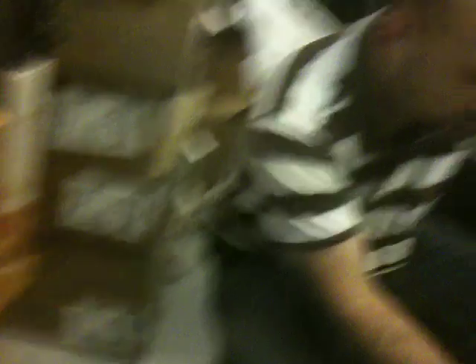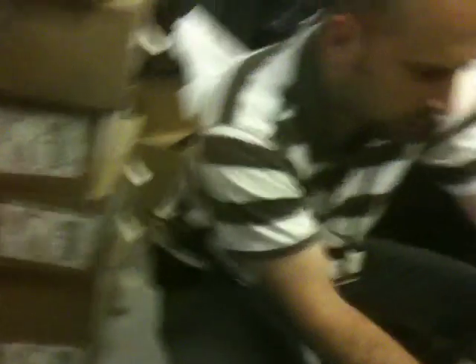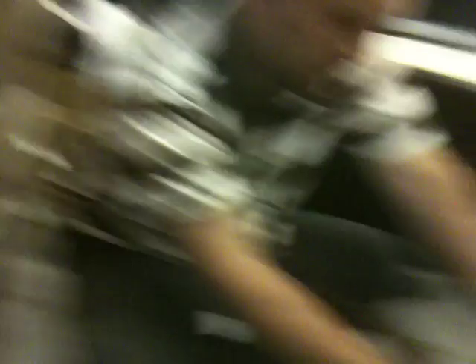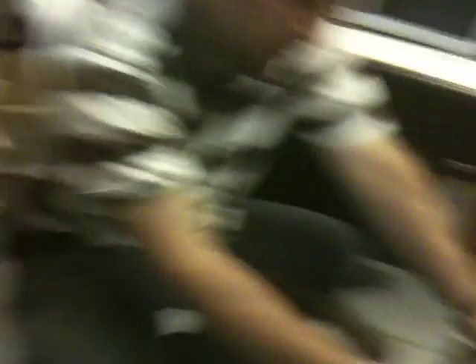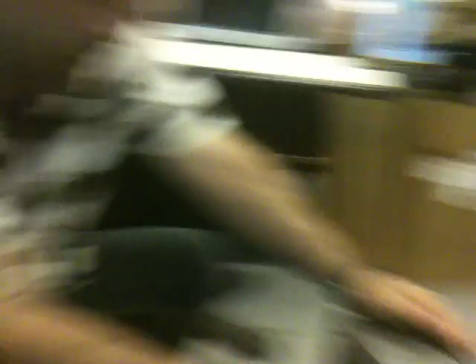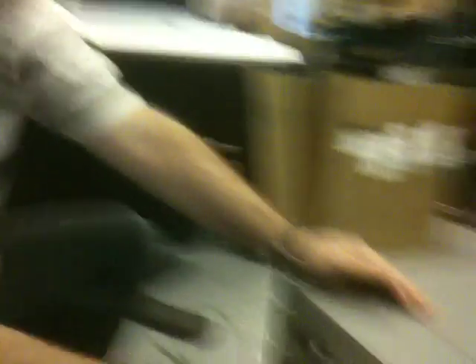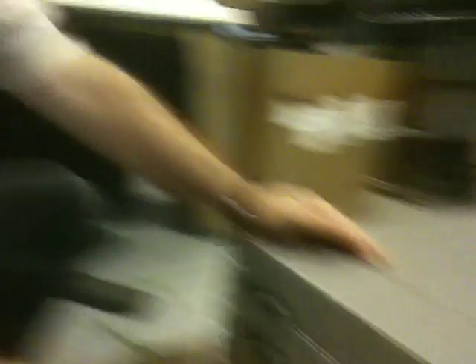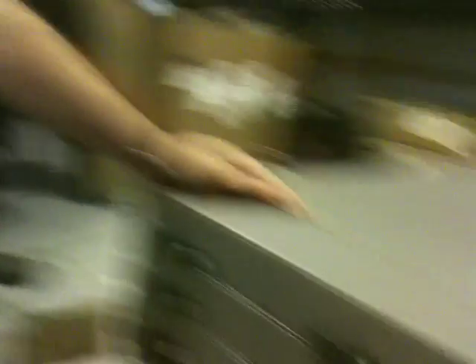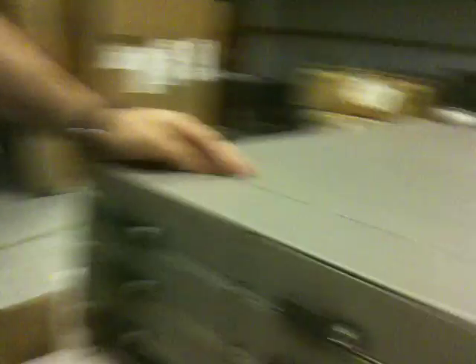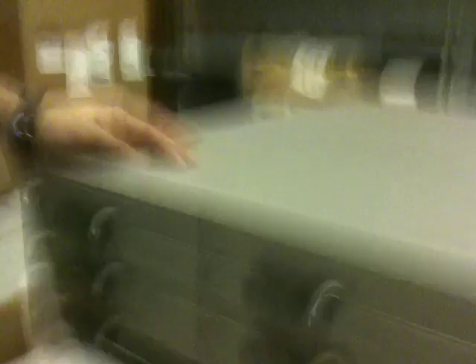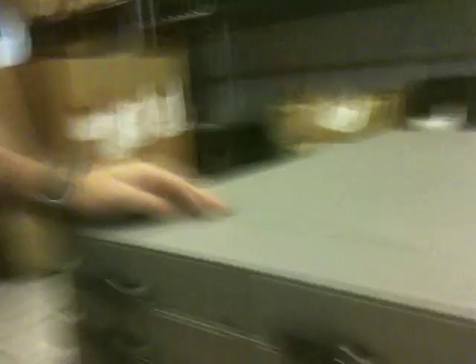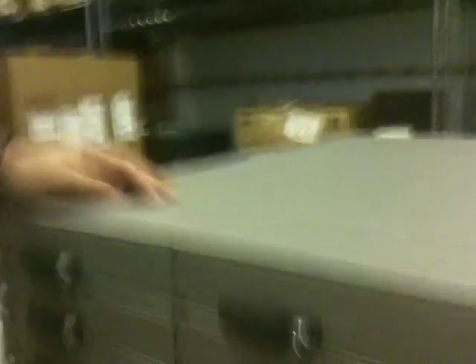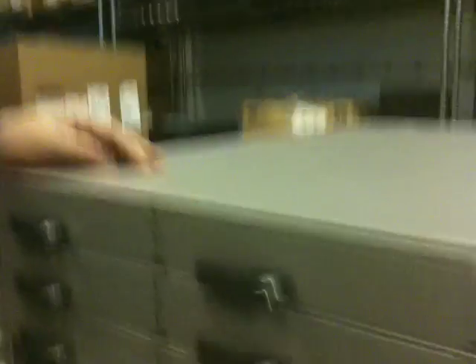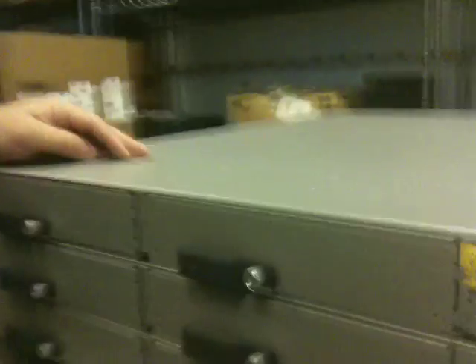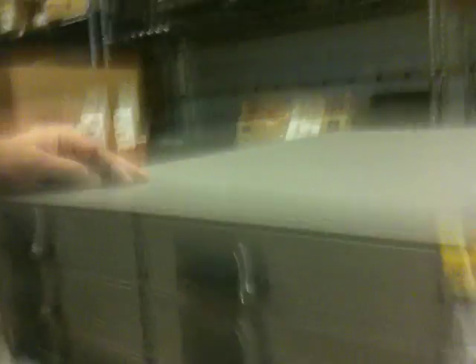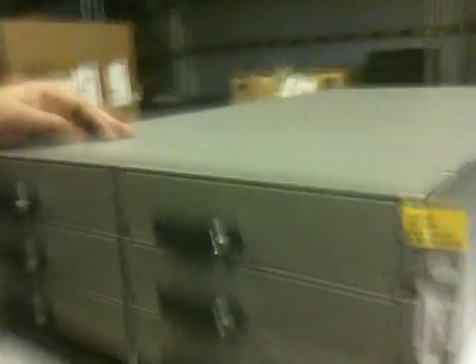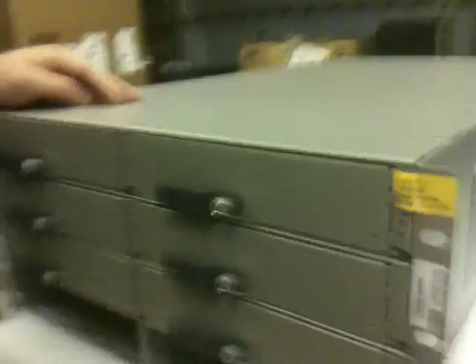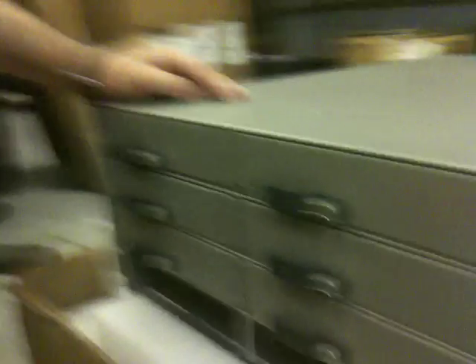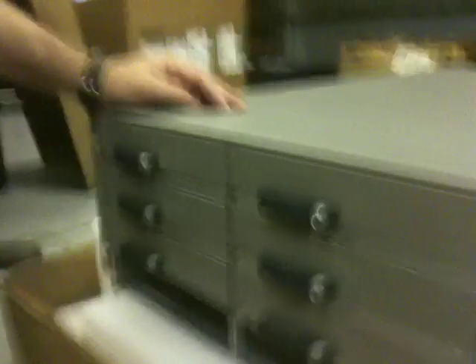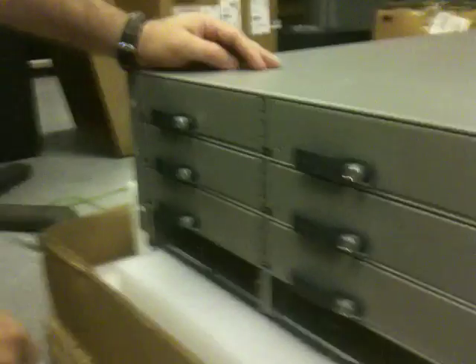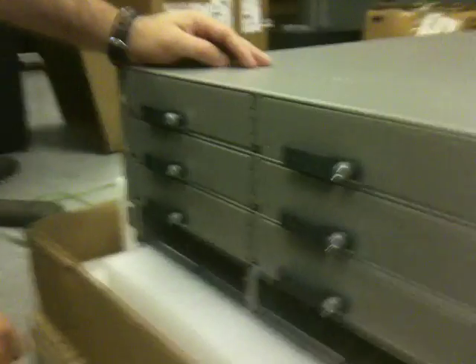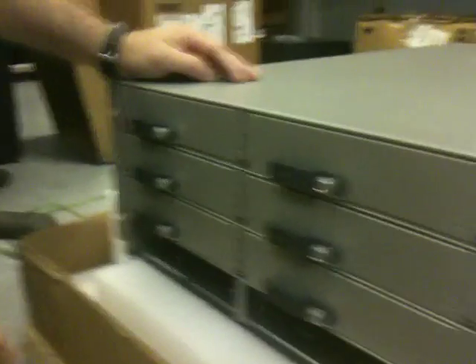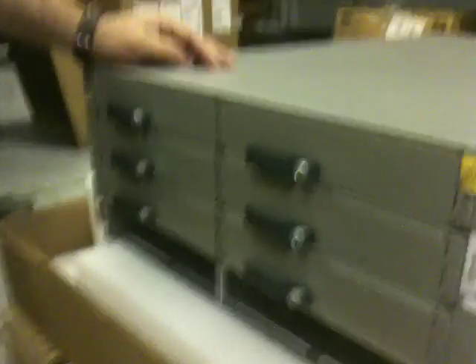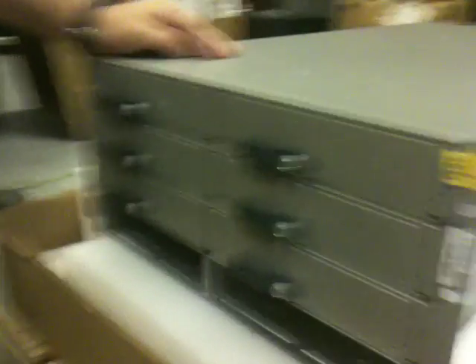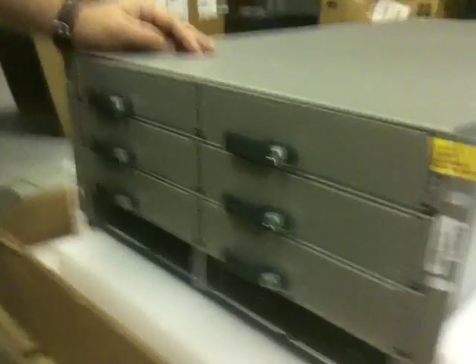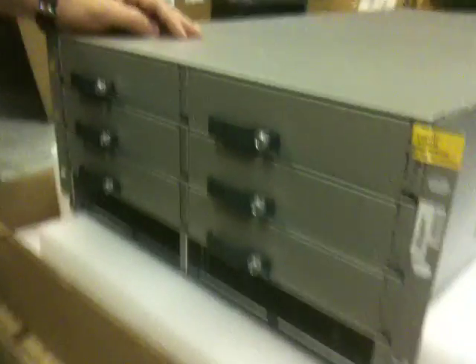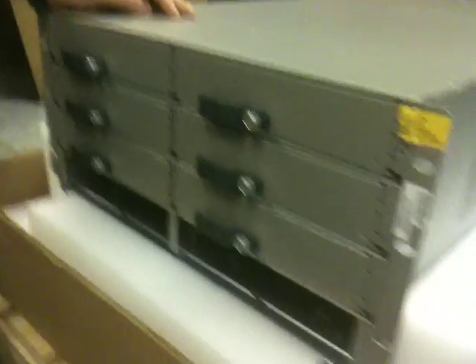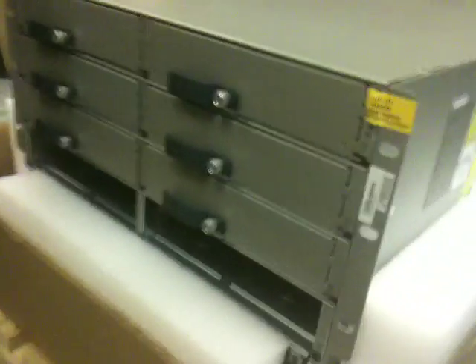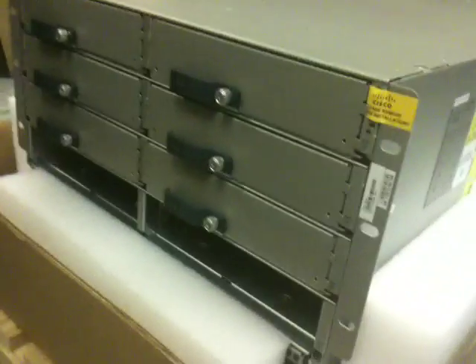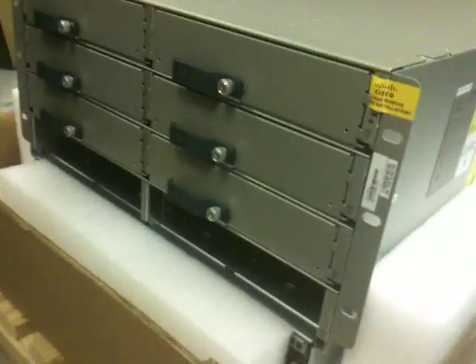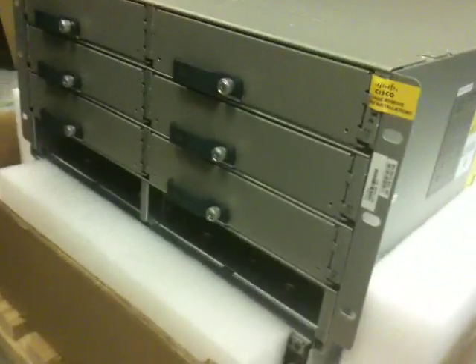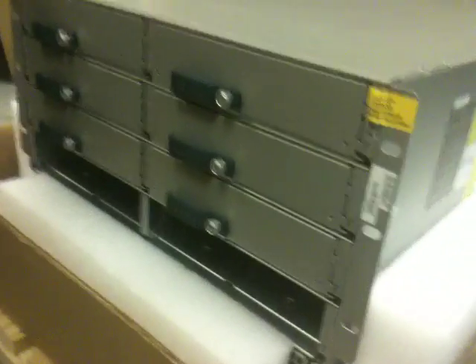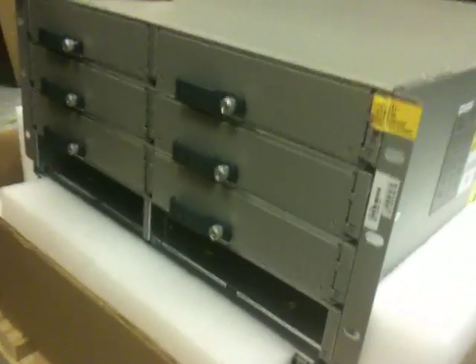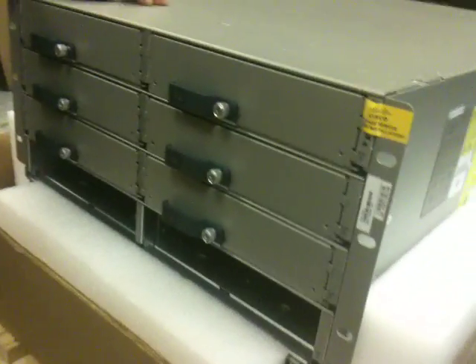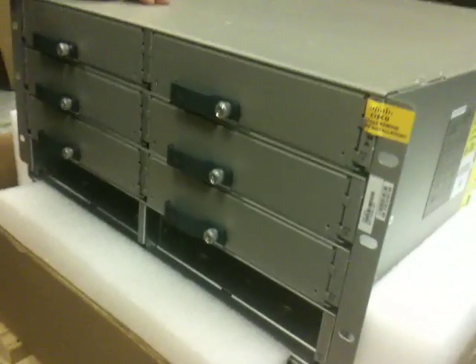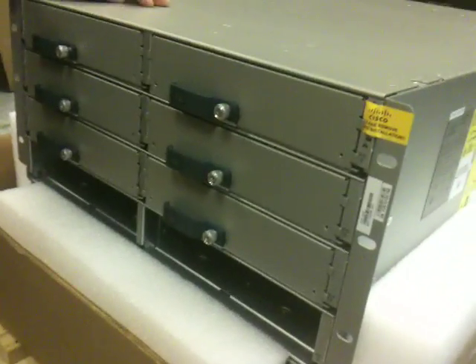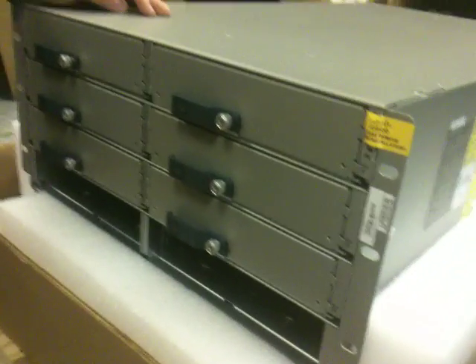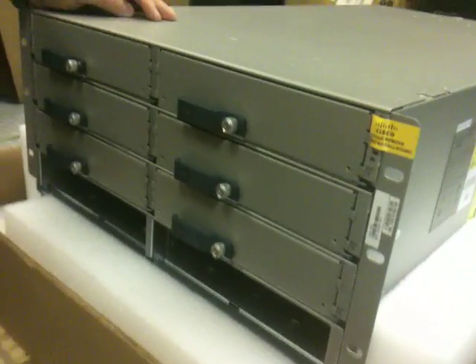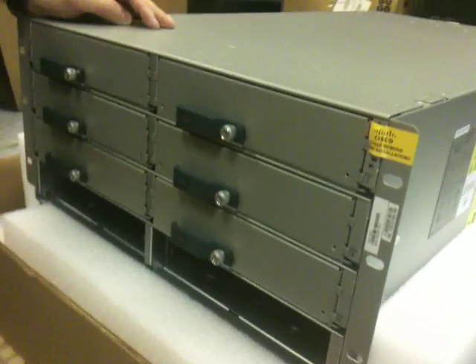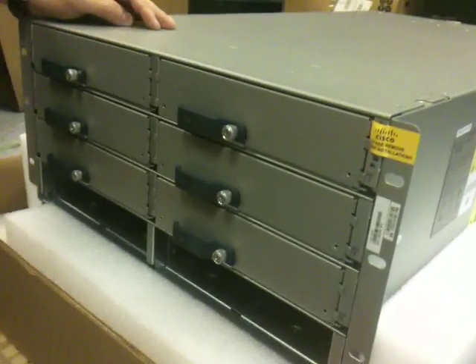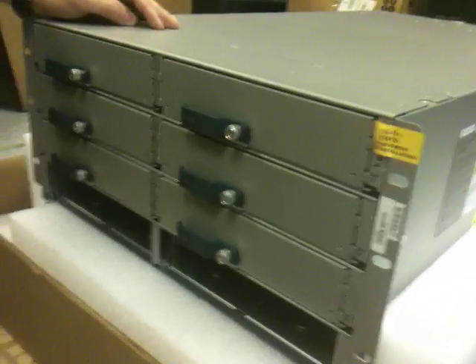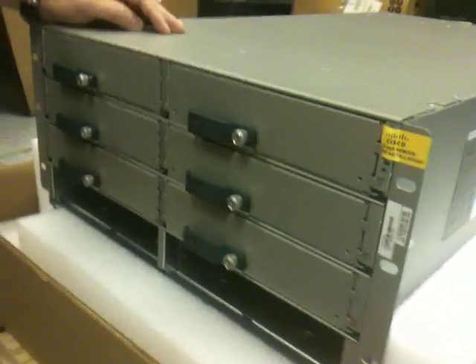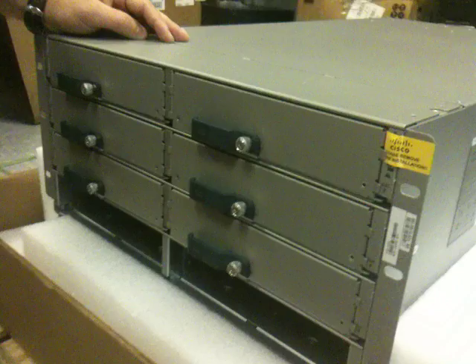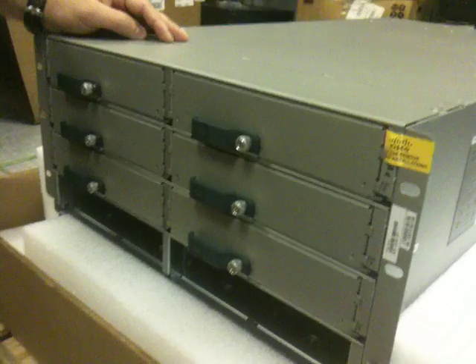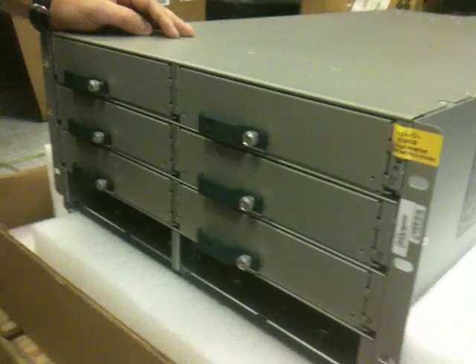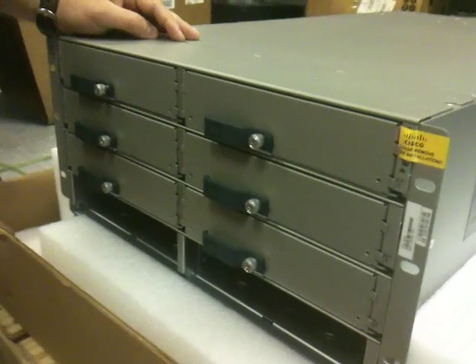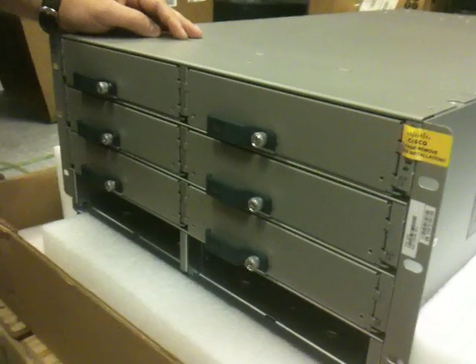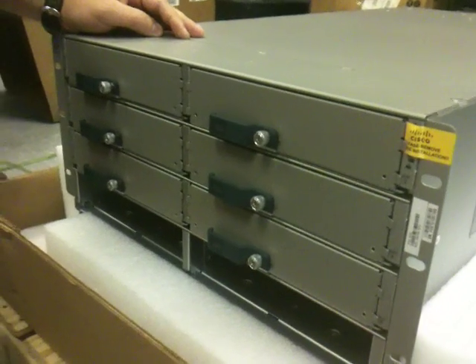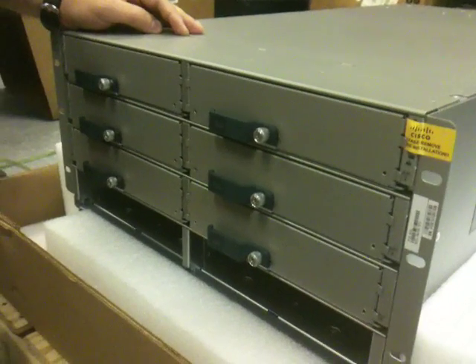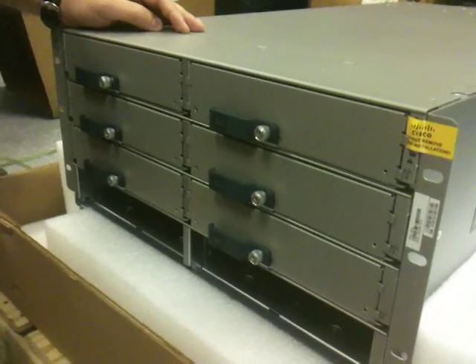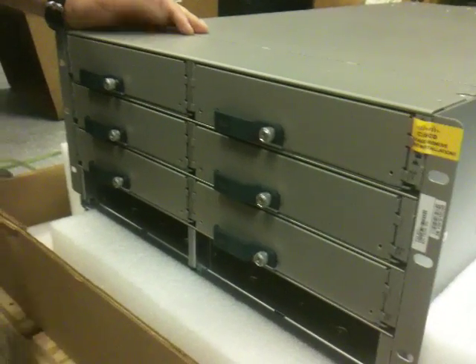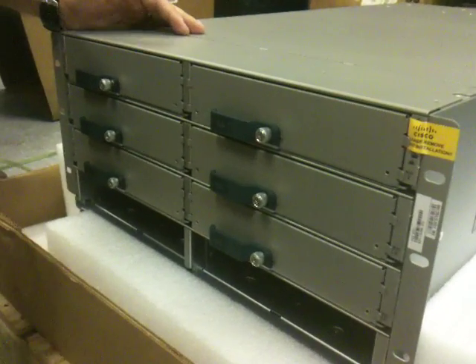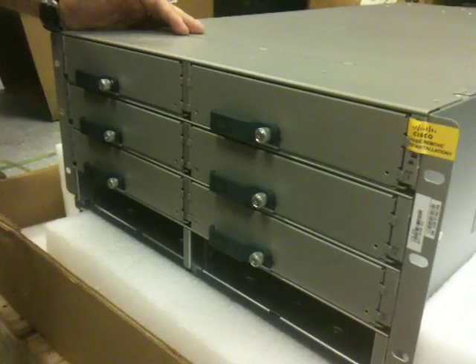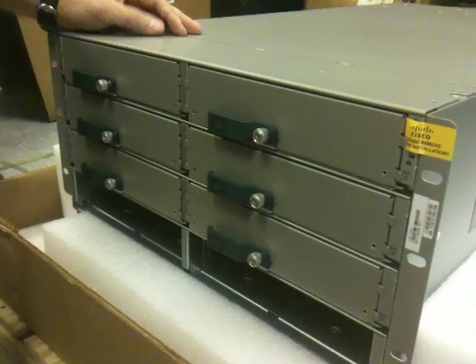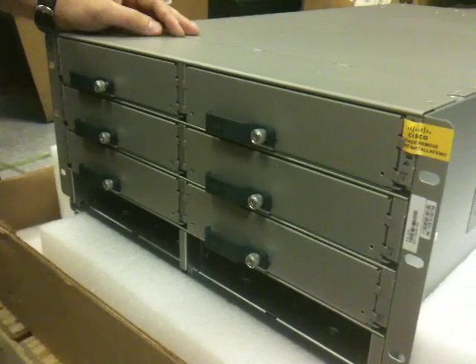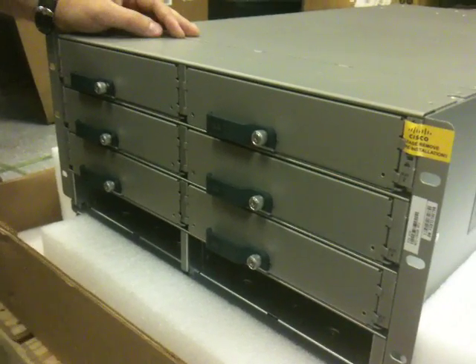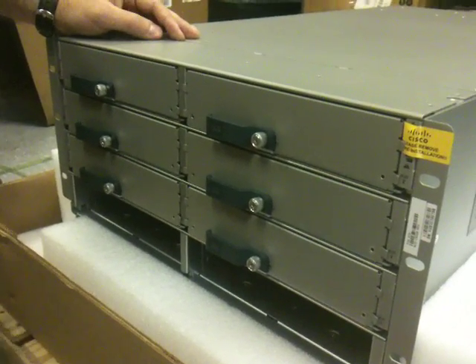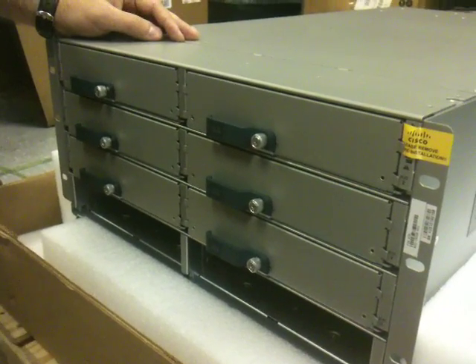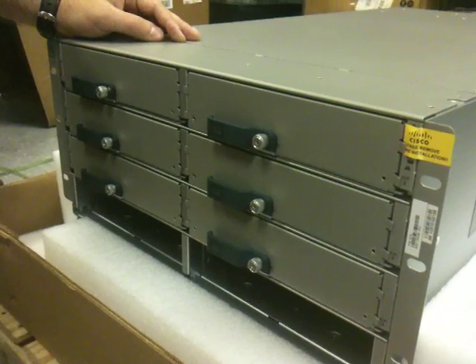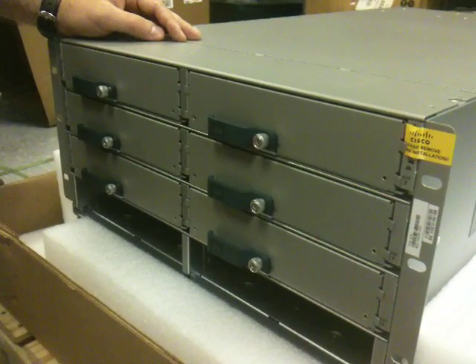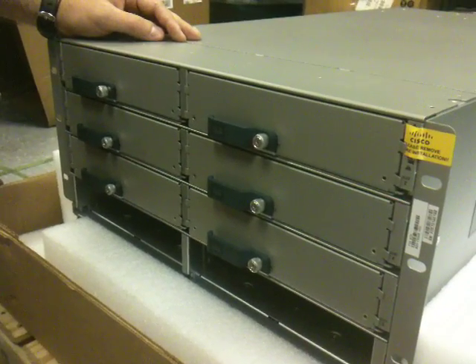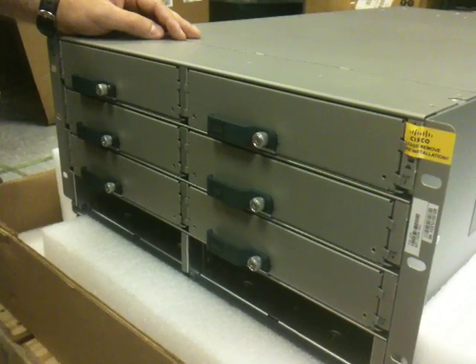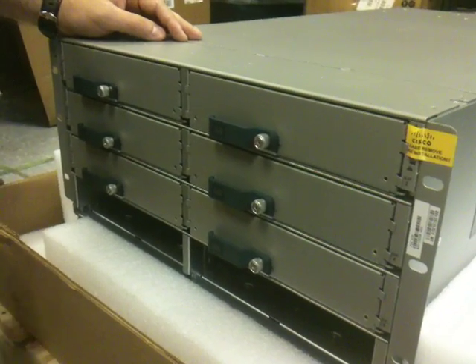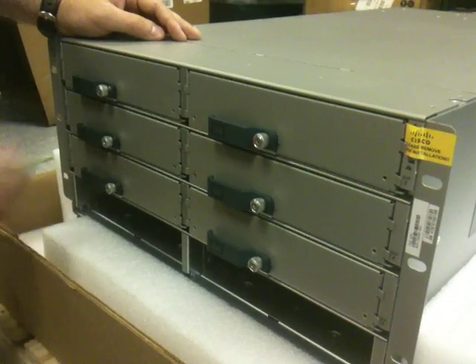We have eight slots. Two of them are already open for our servers.